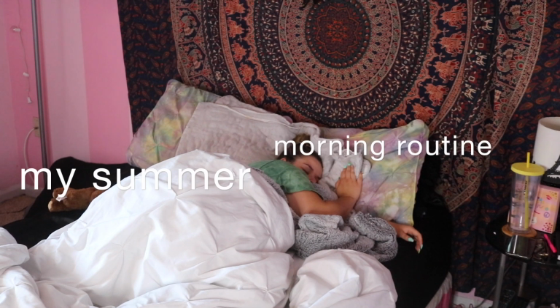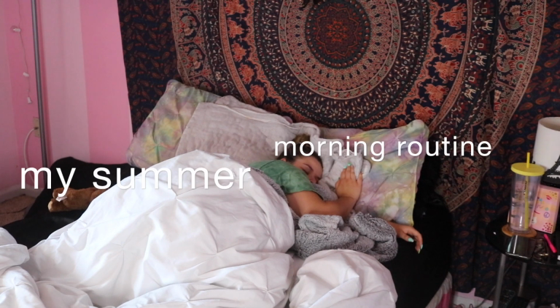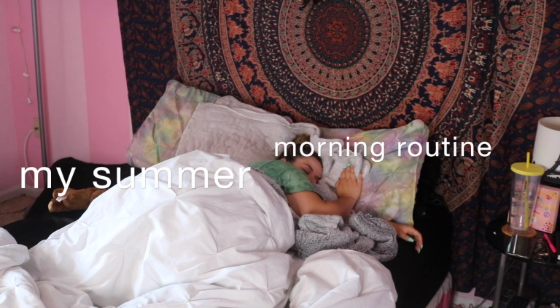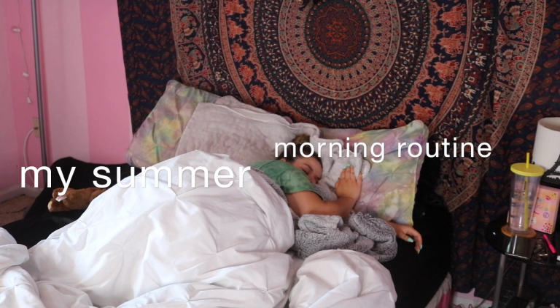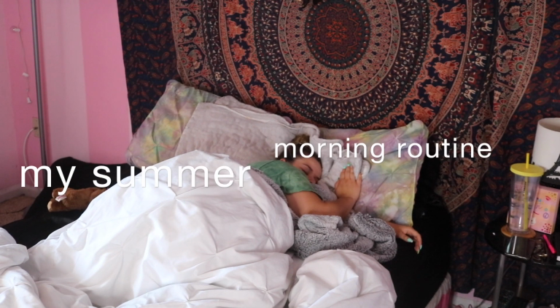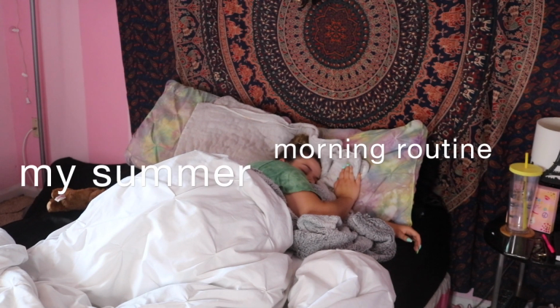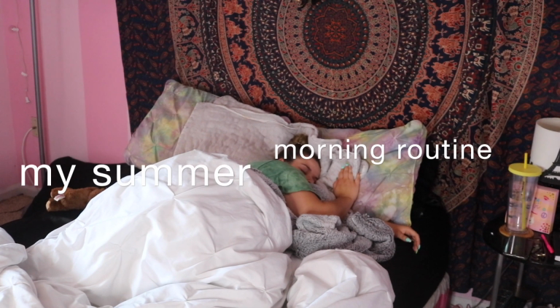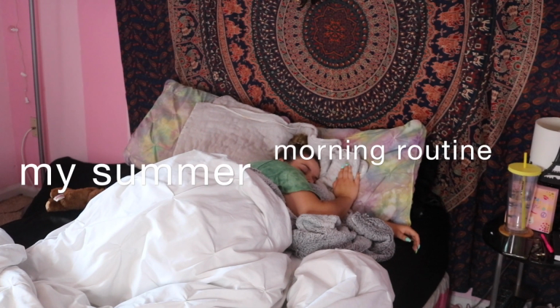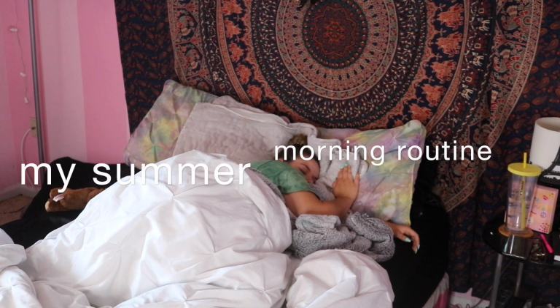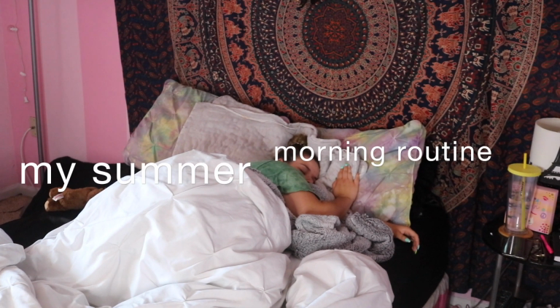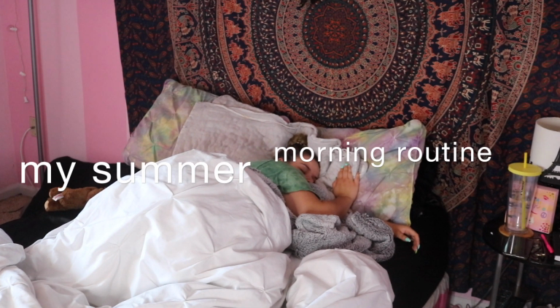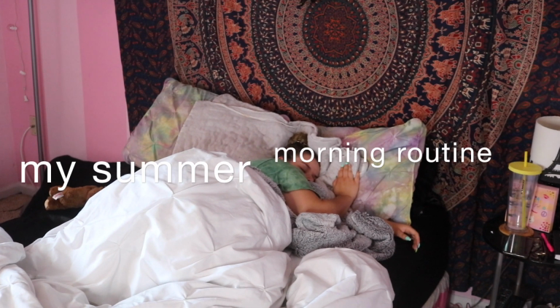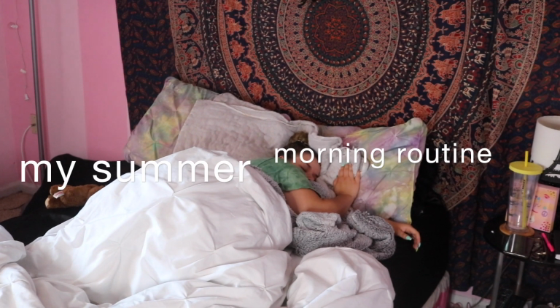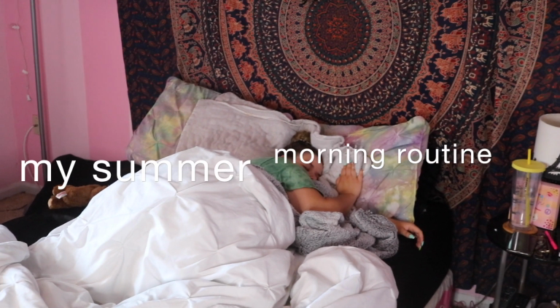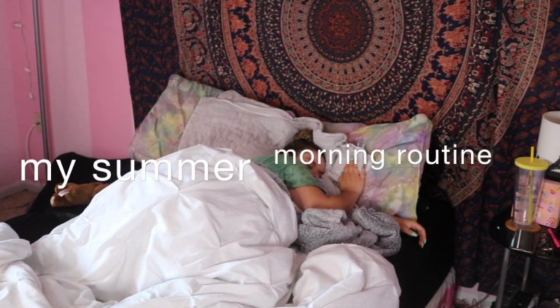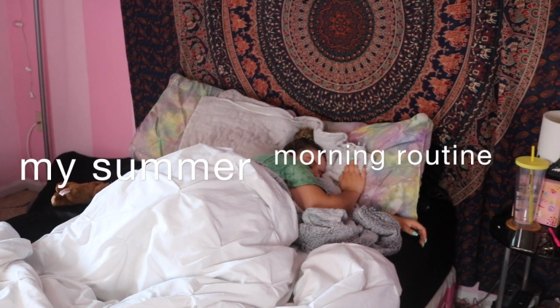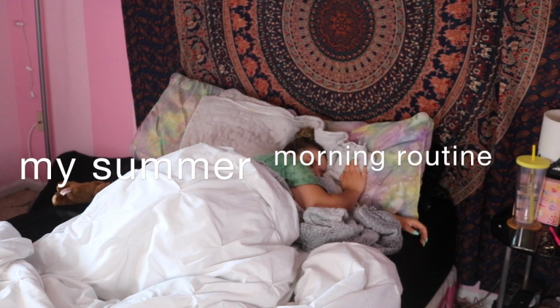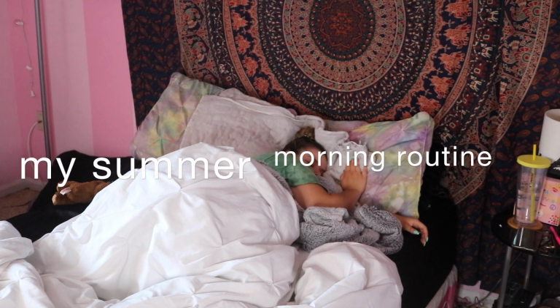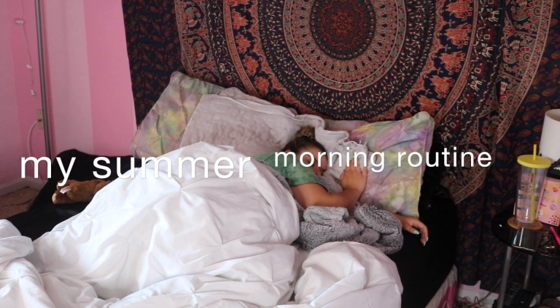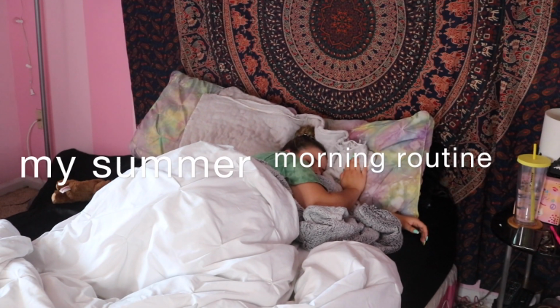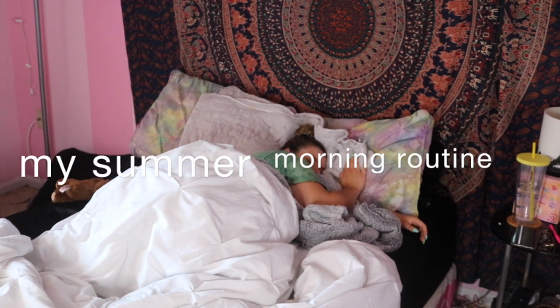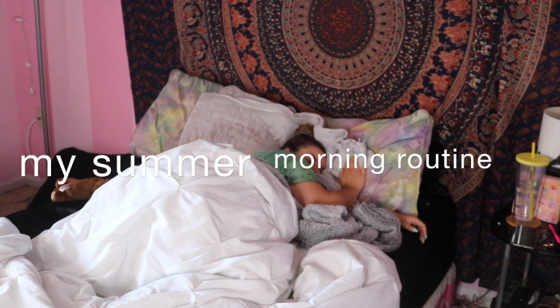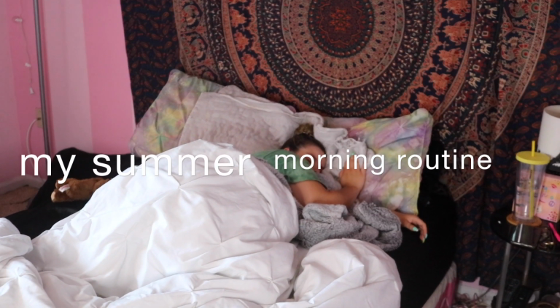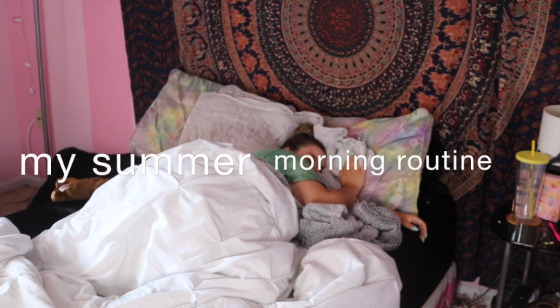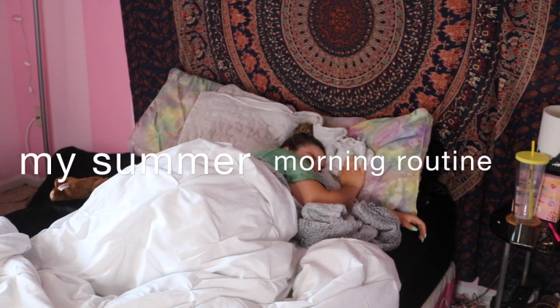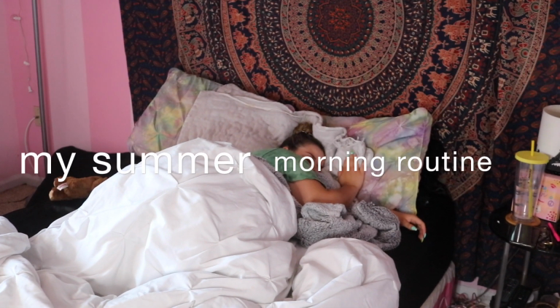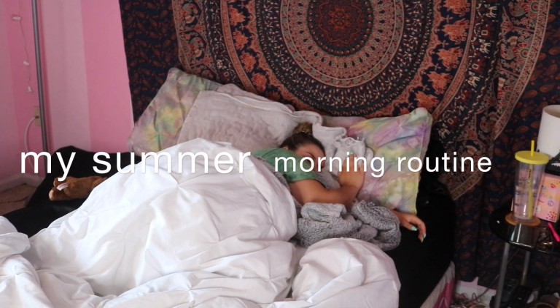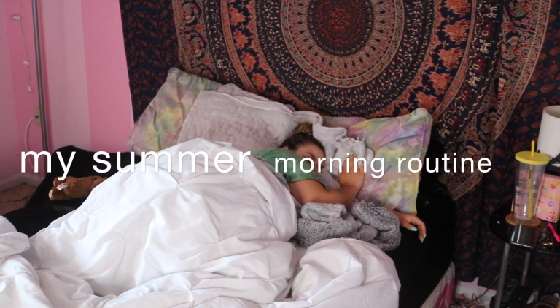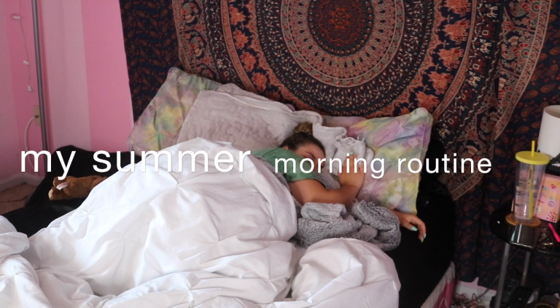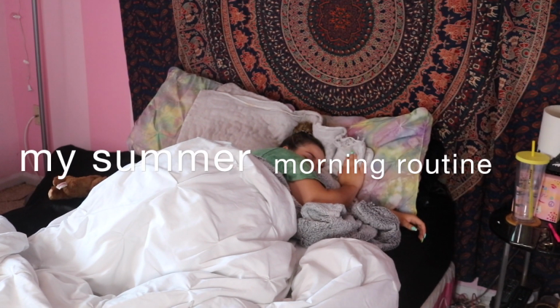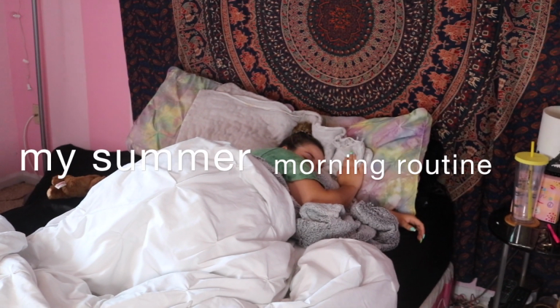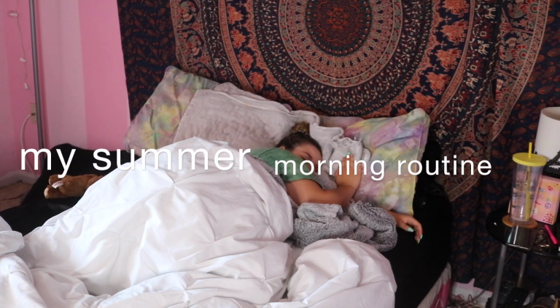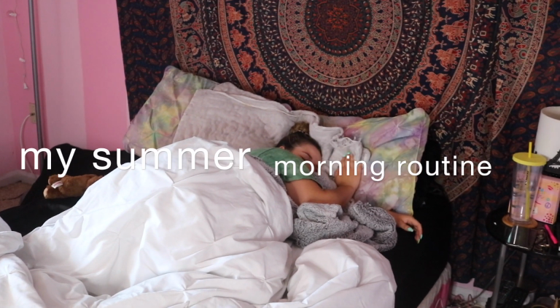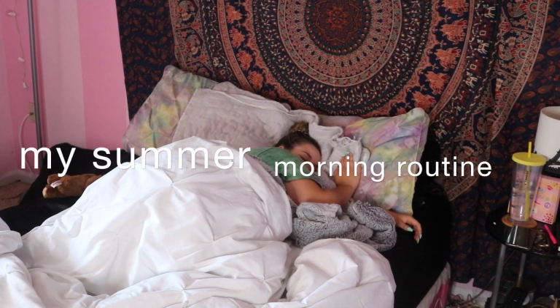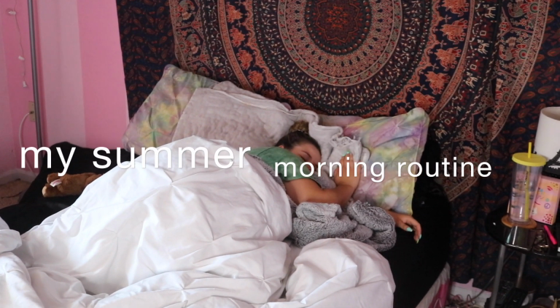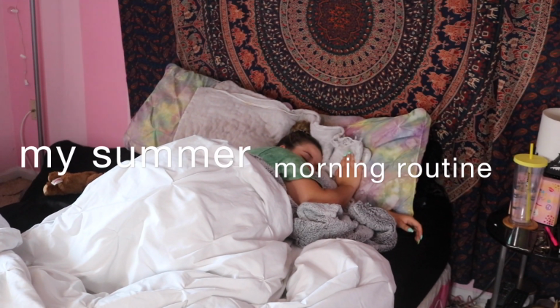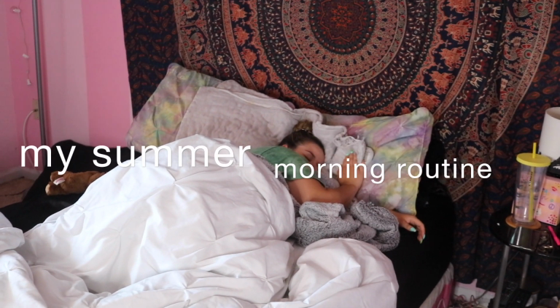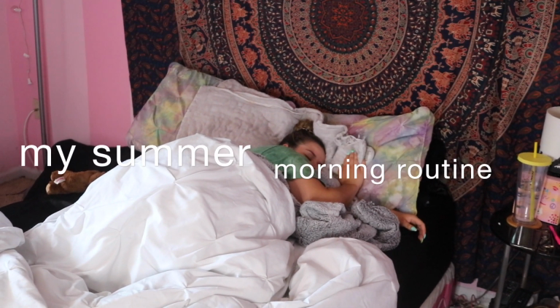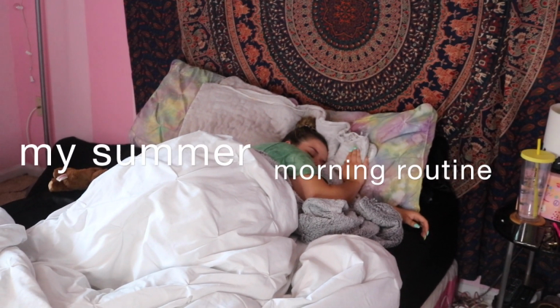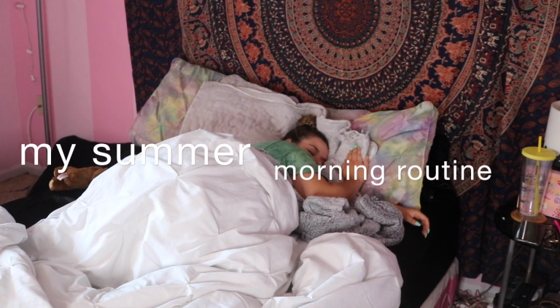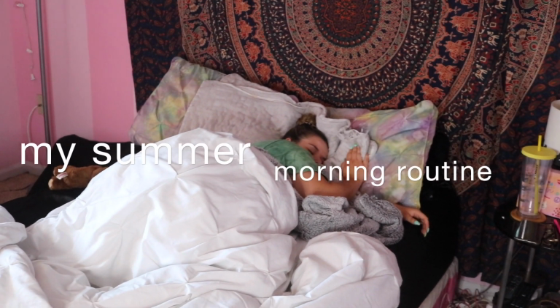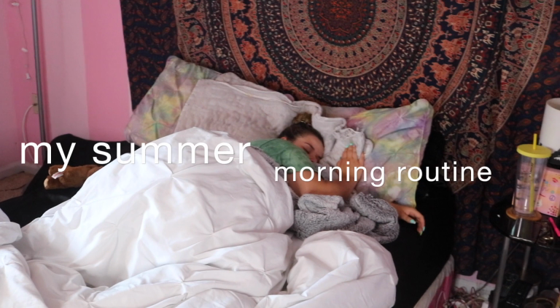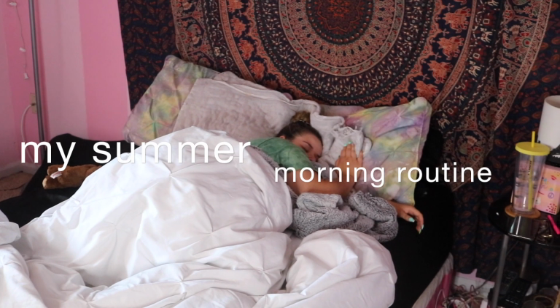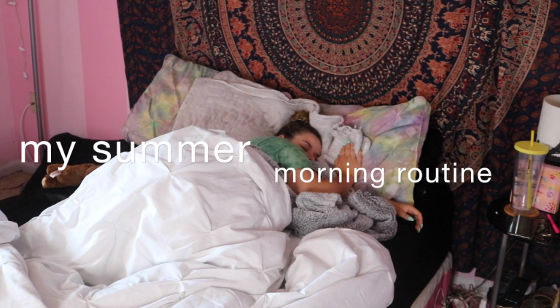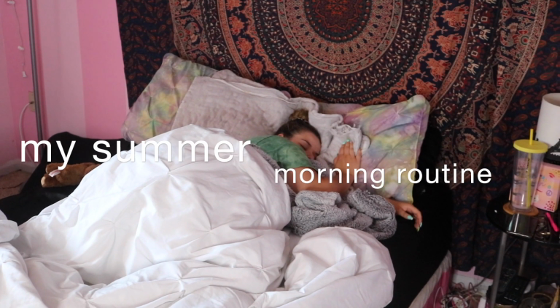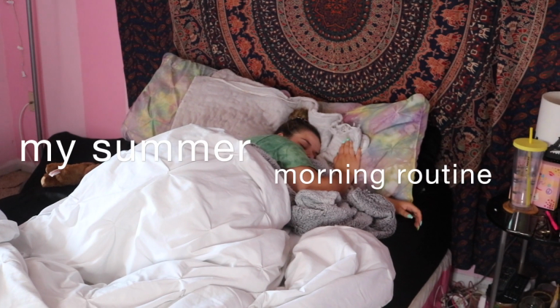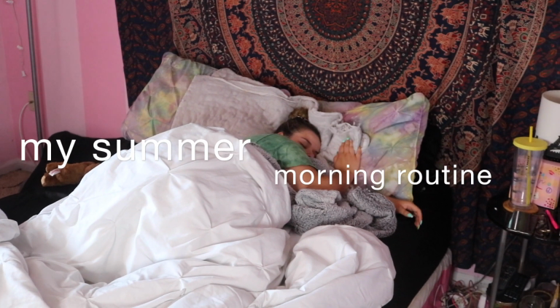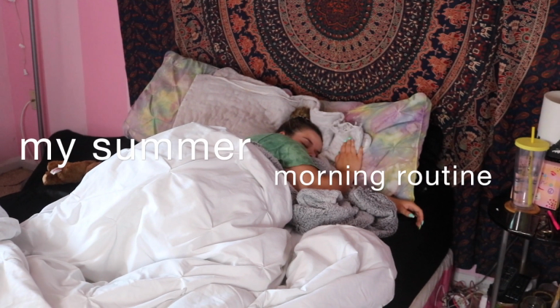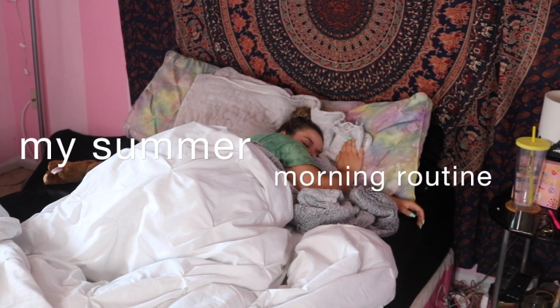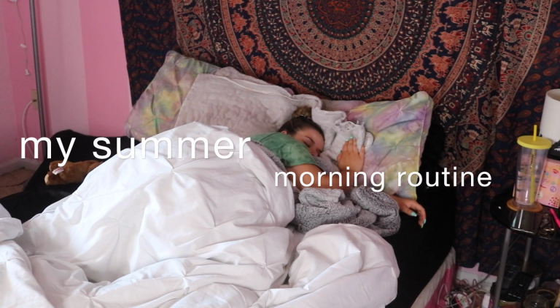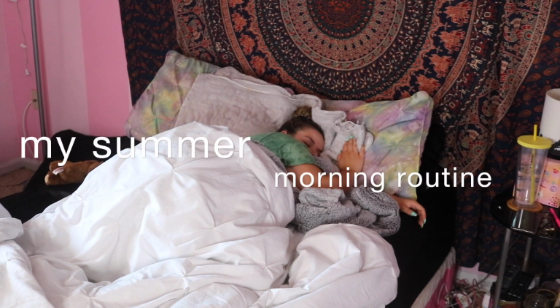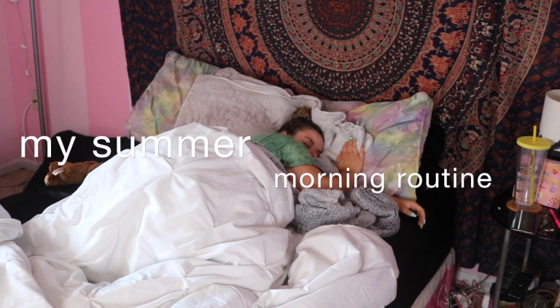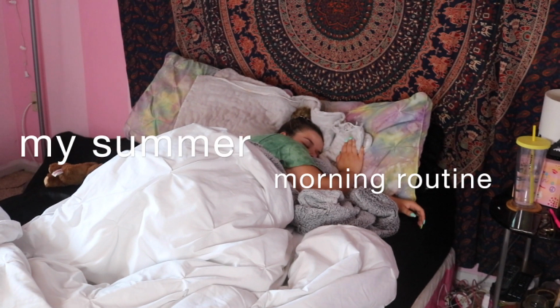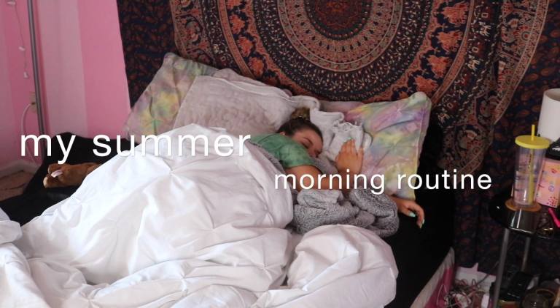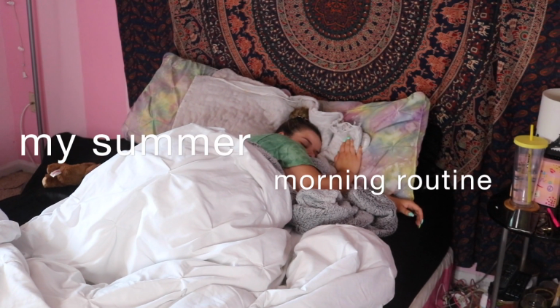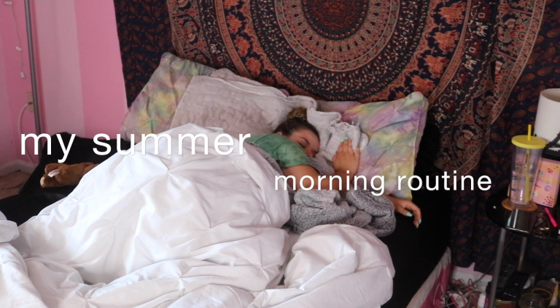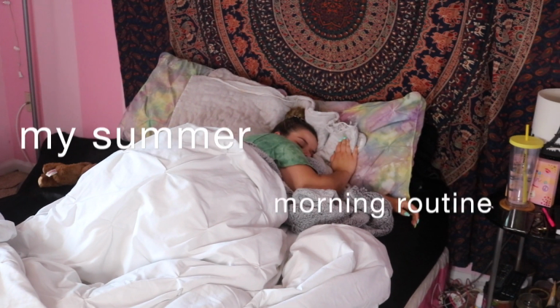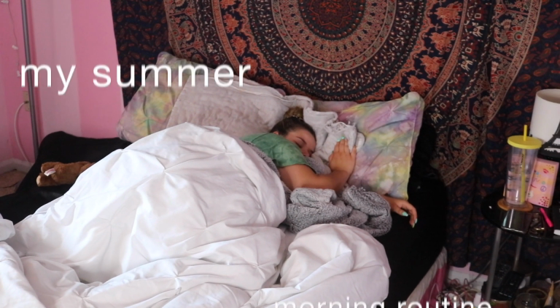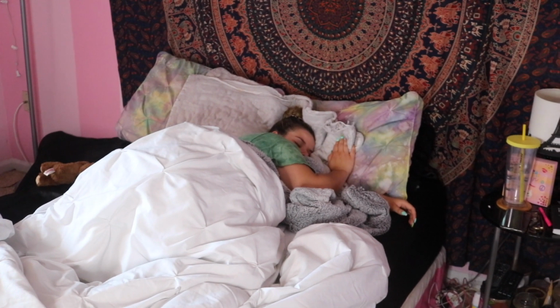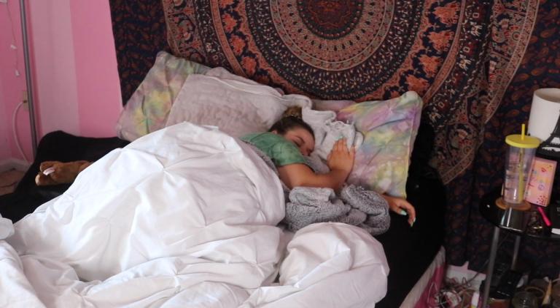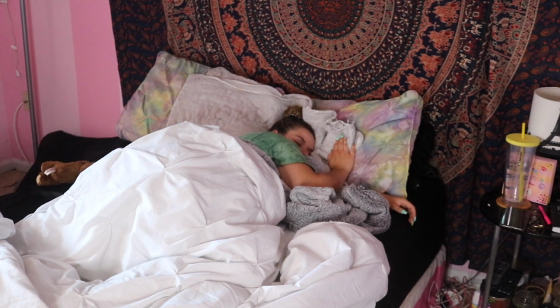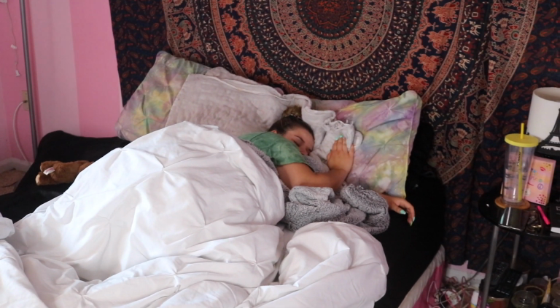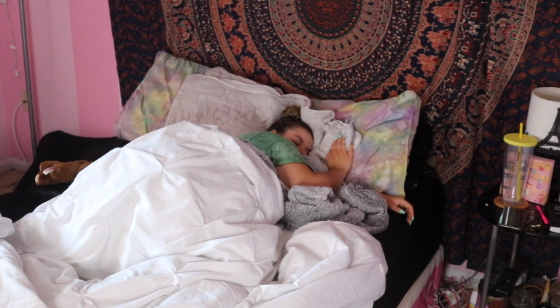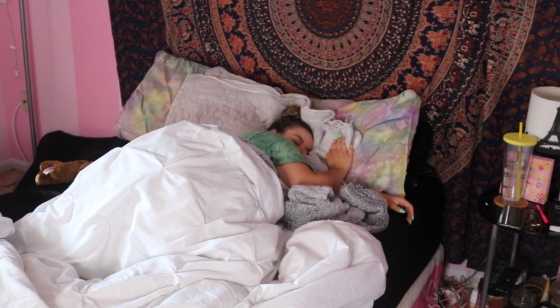Hi guys, welcome back to my channel. I am finally back with another video and today is an exciting one — it is going to be my summer morning routine.